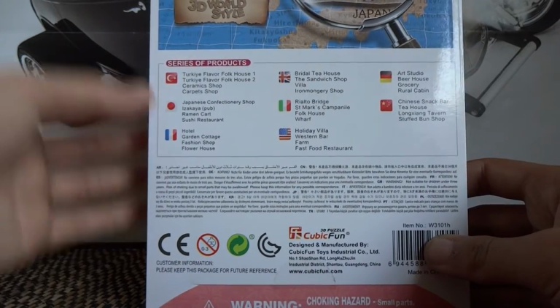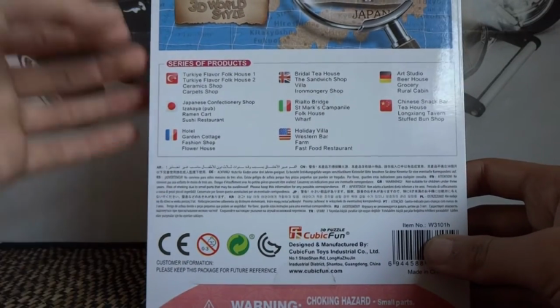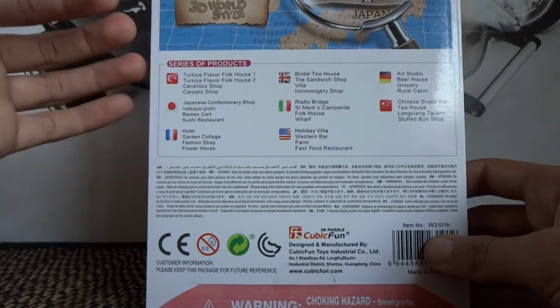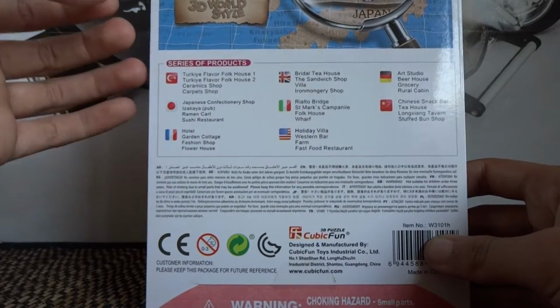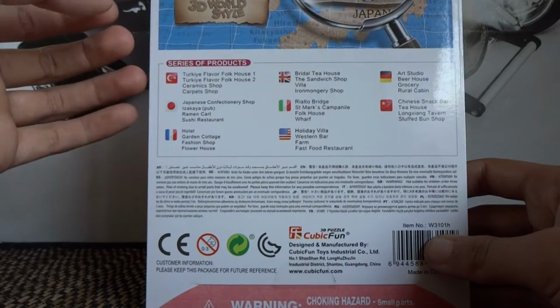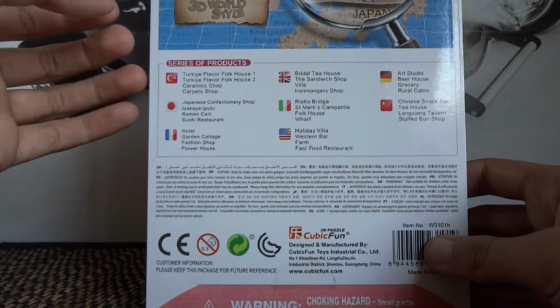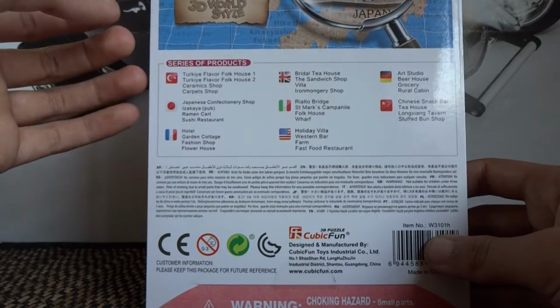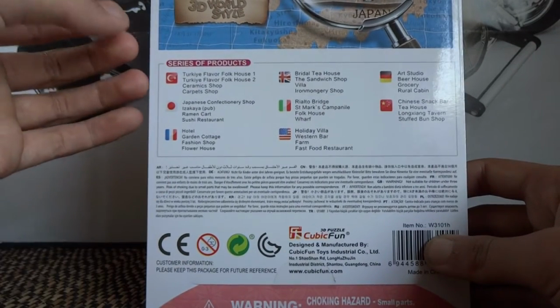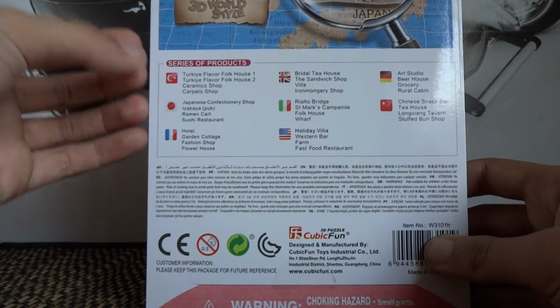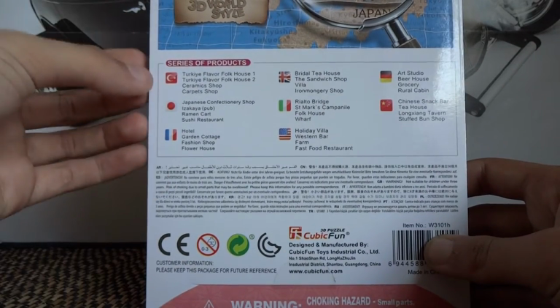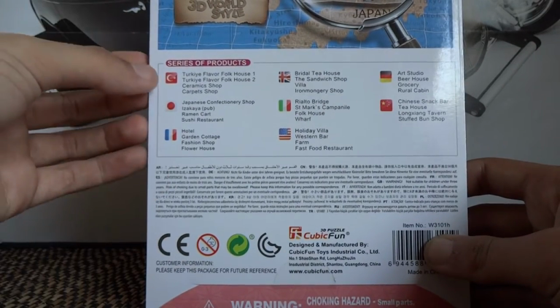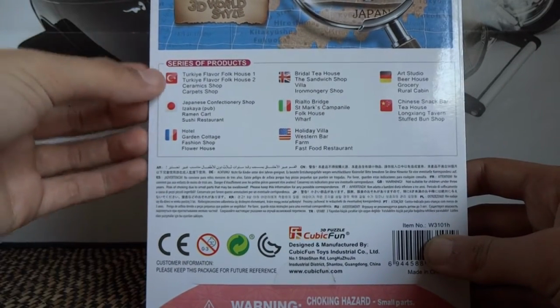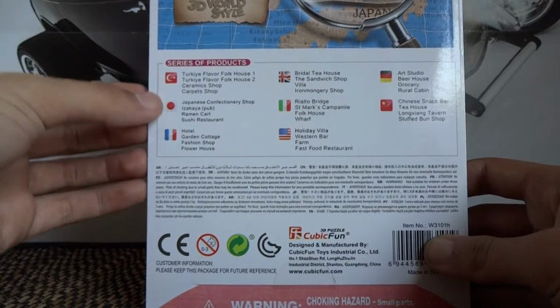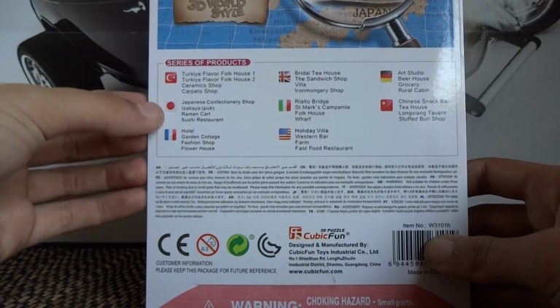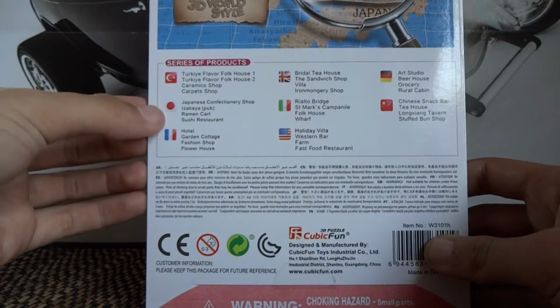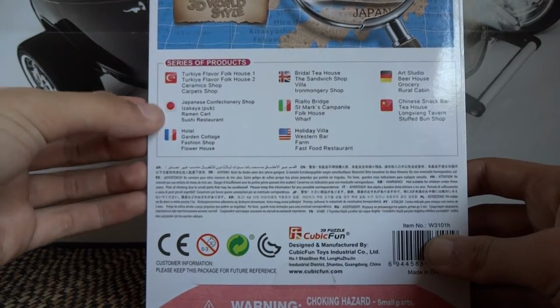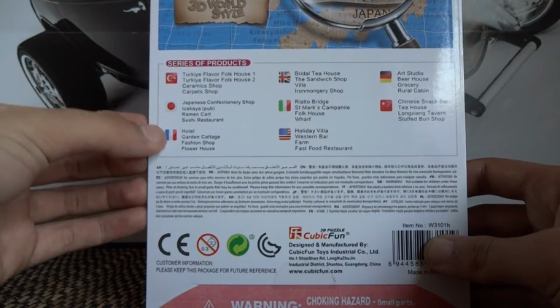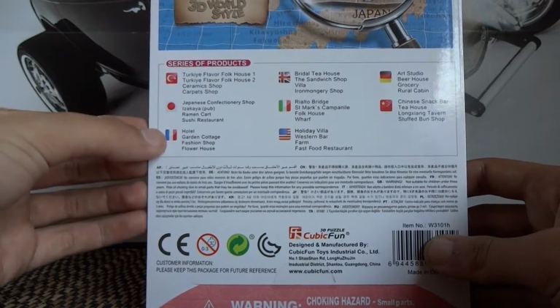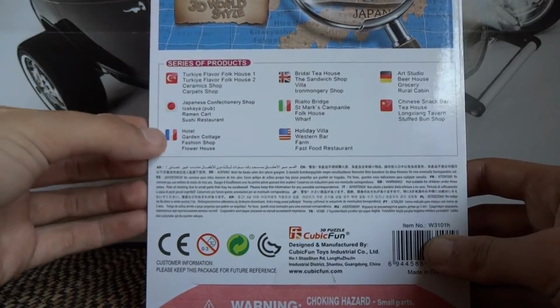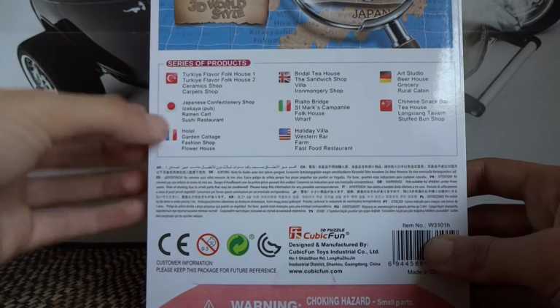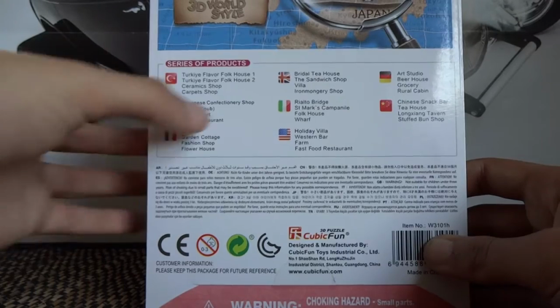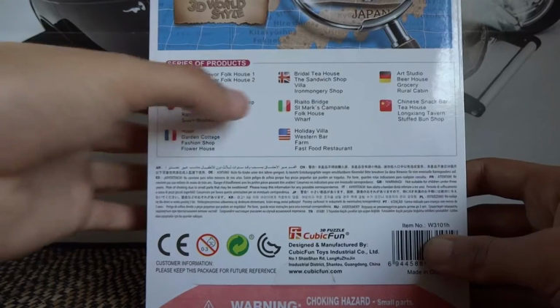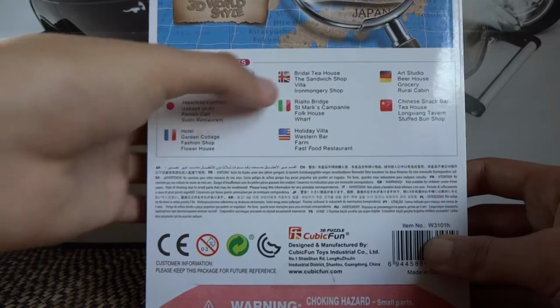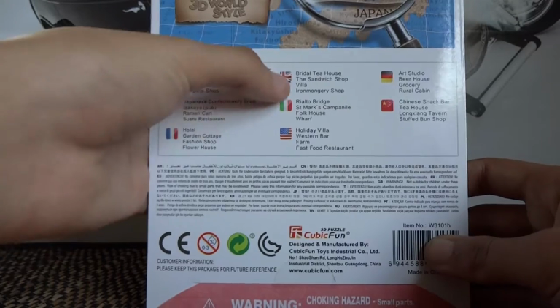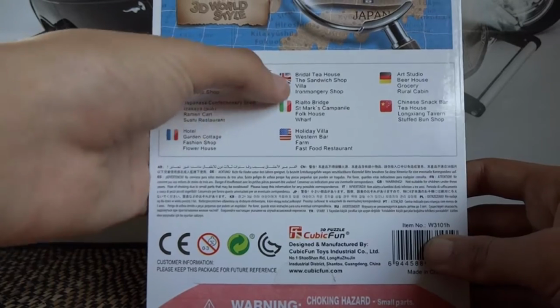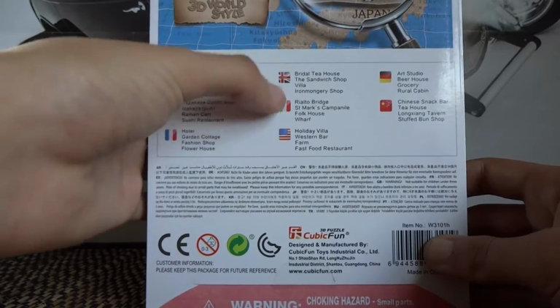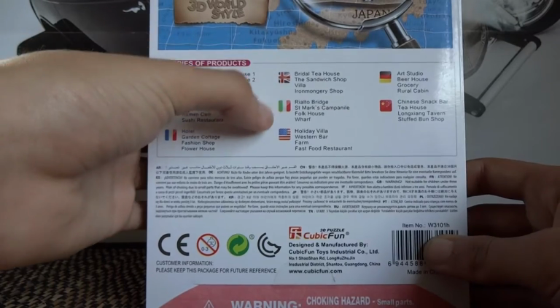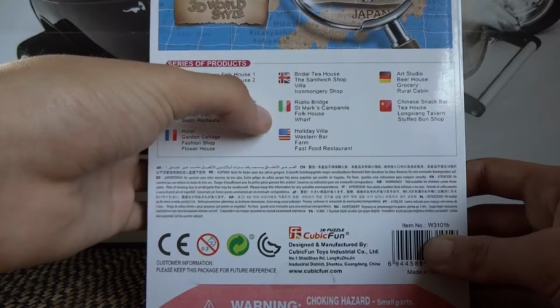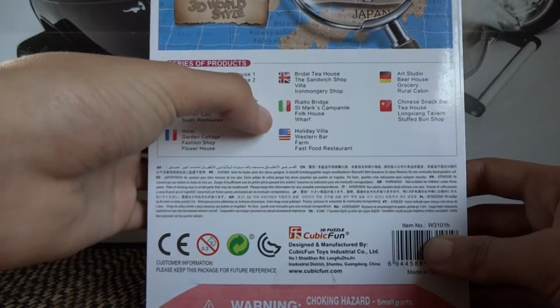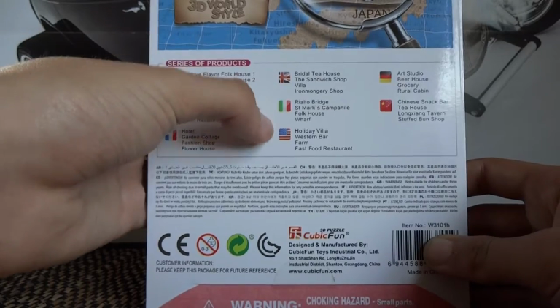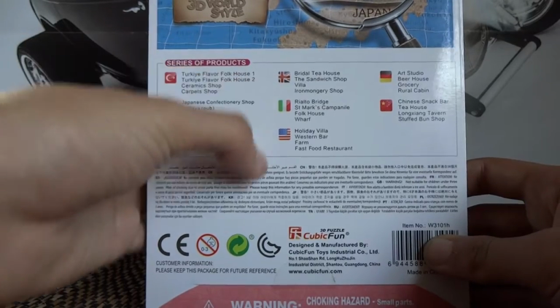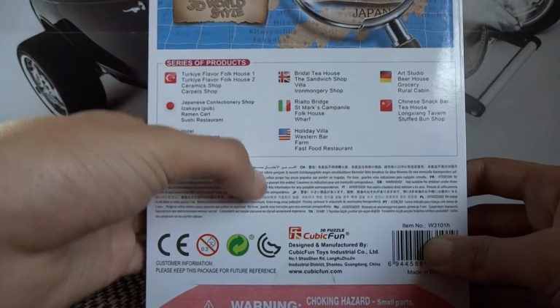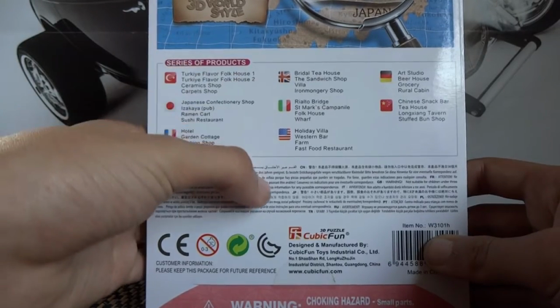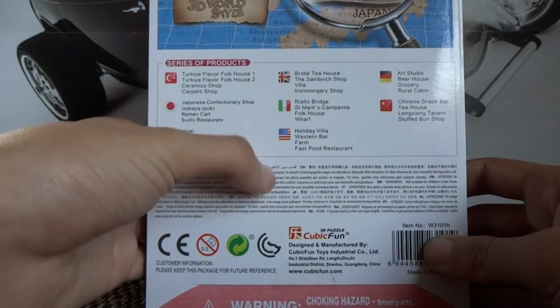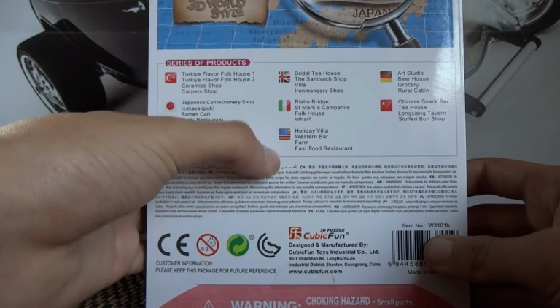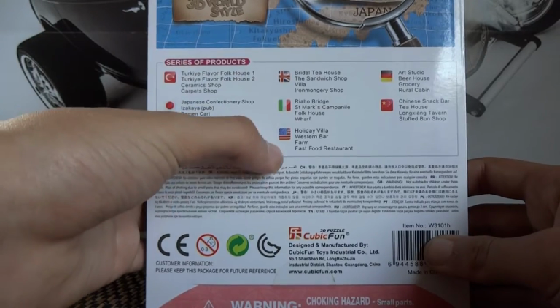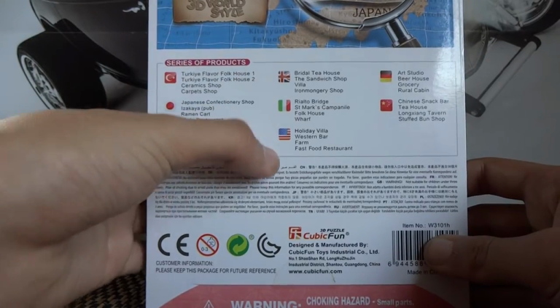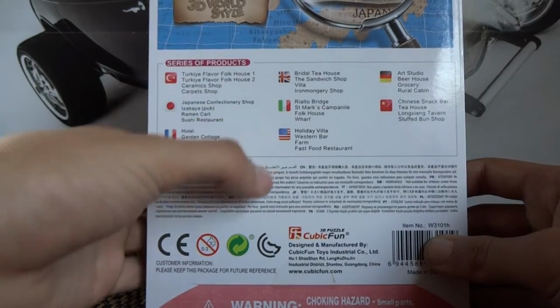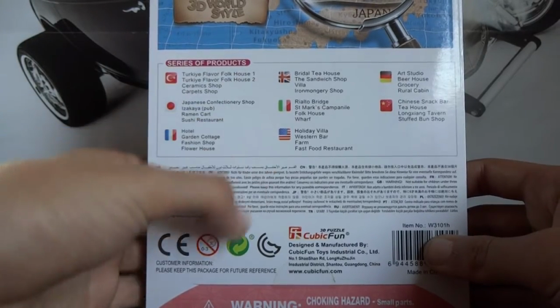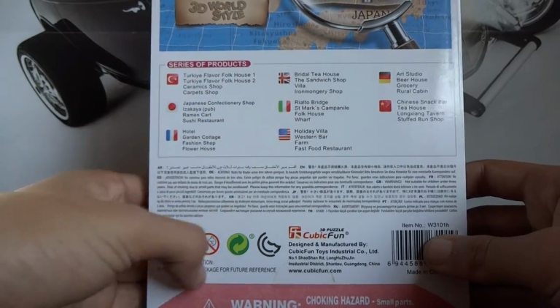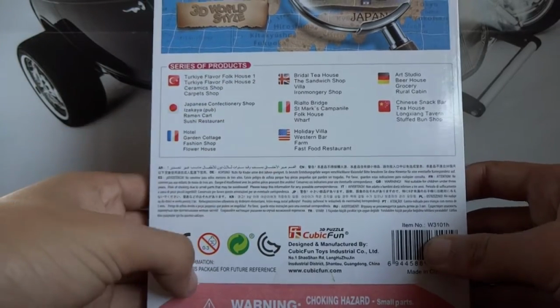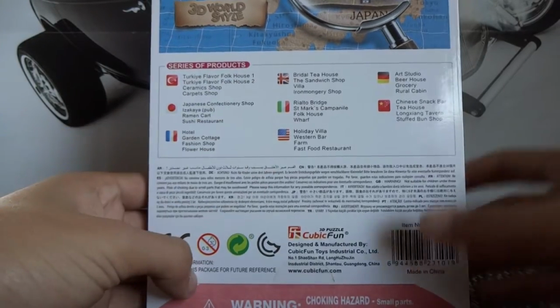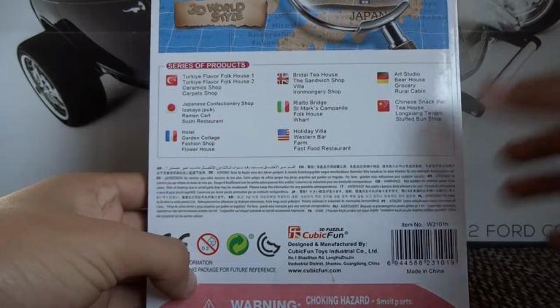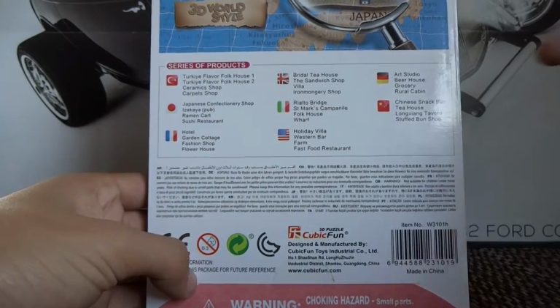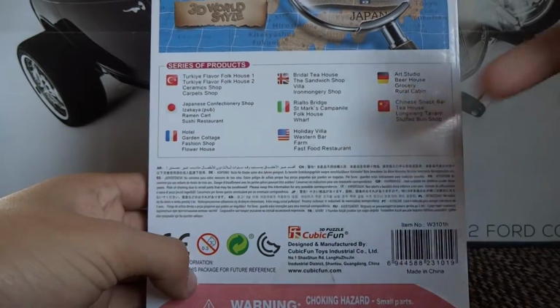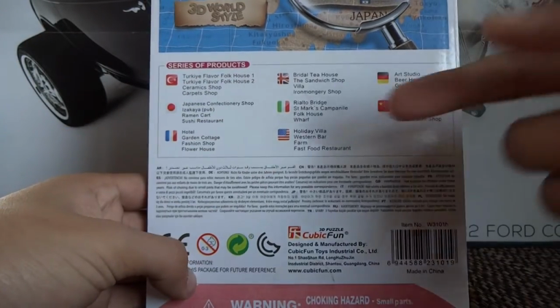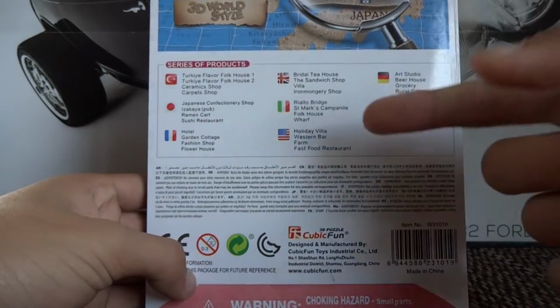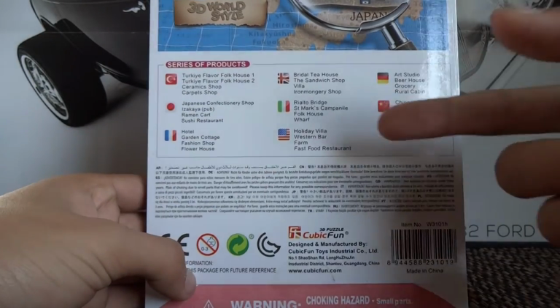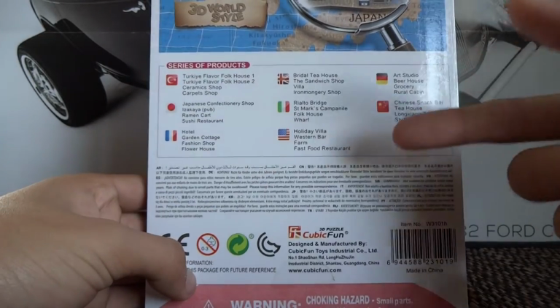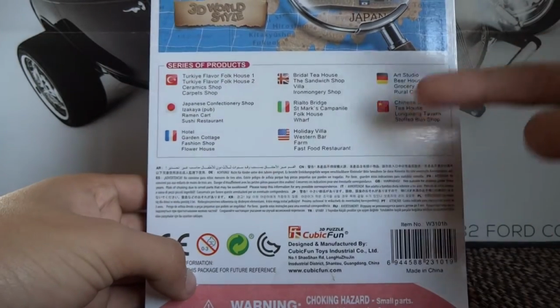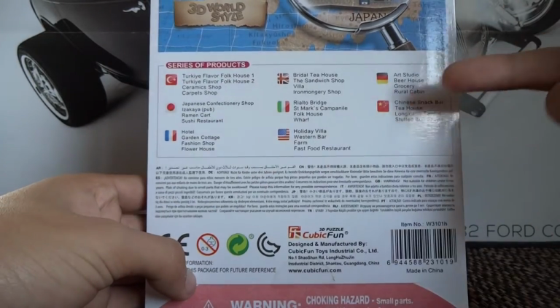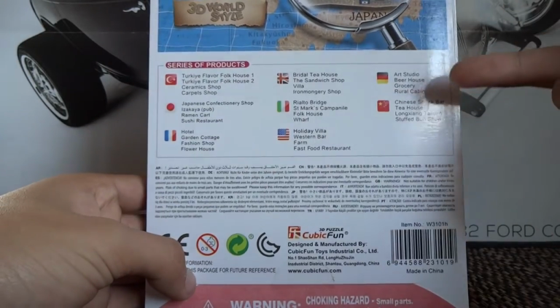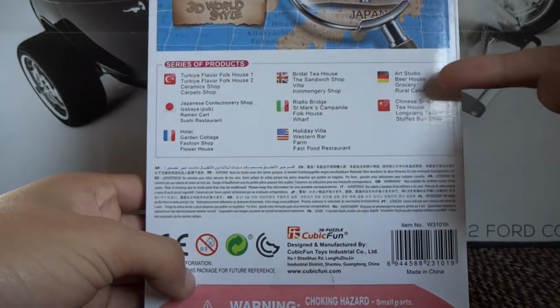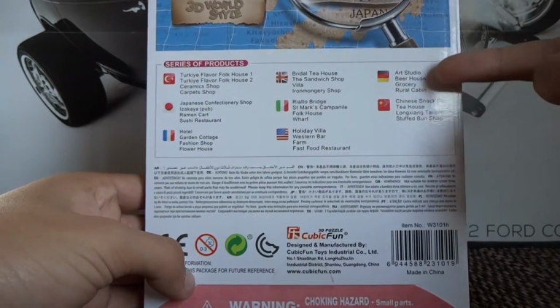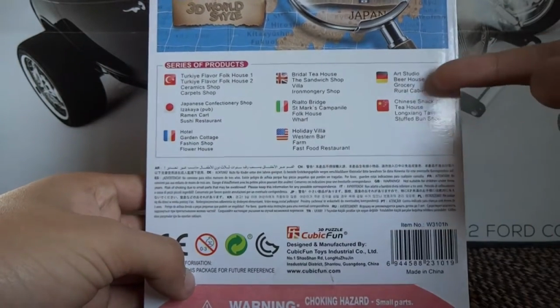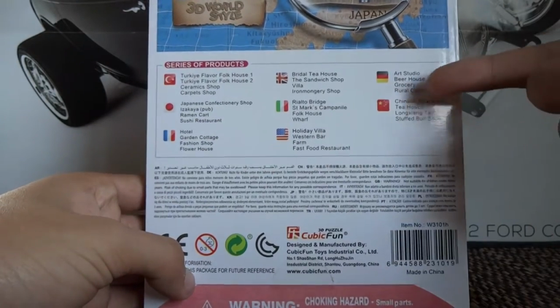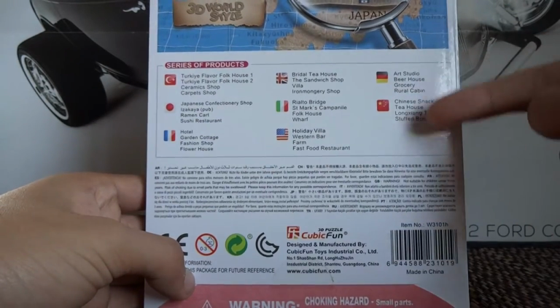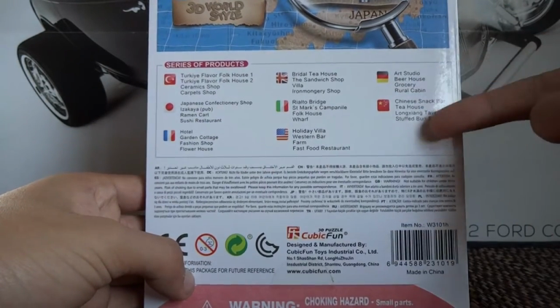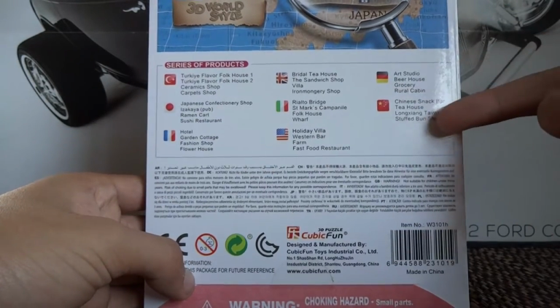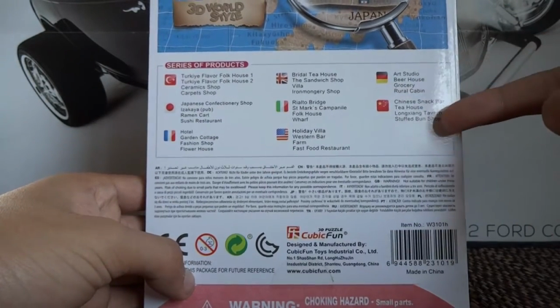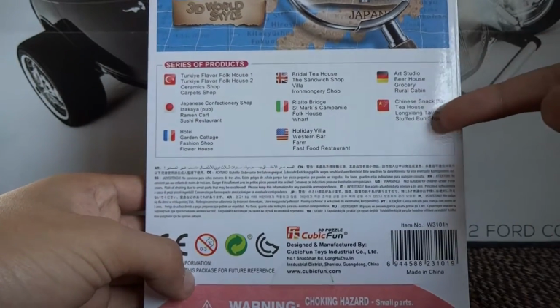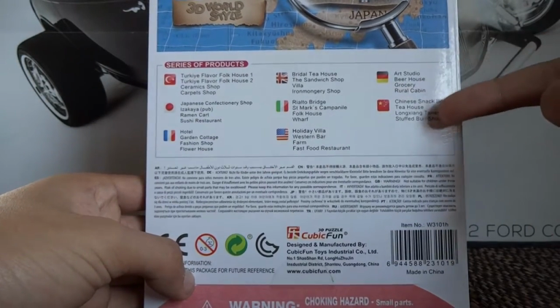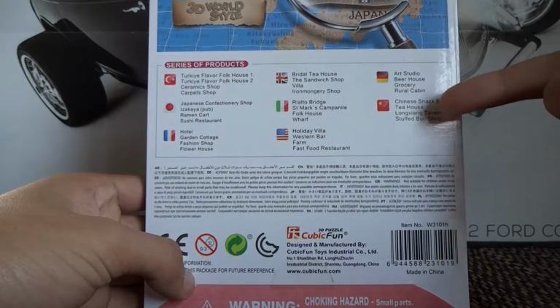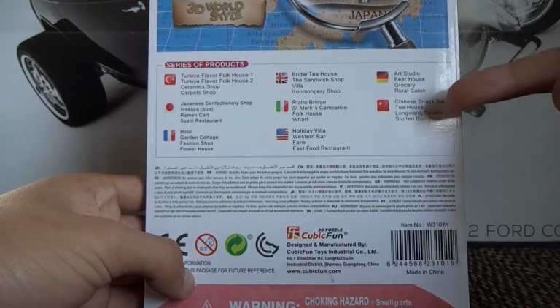So we've got Turkey, Japan, France, UK, Italy, the US, Germany and China.